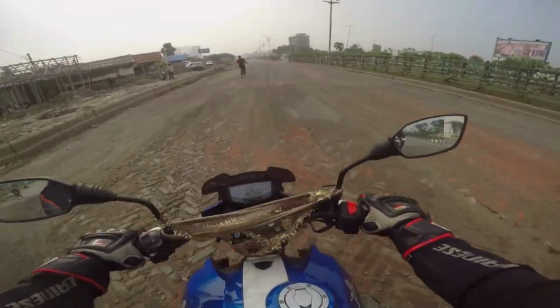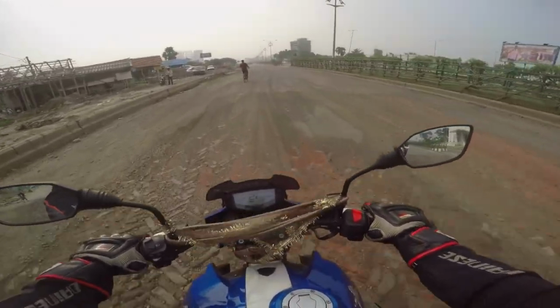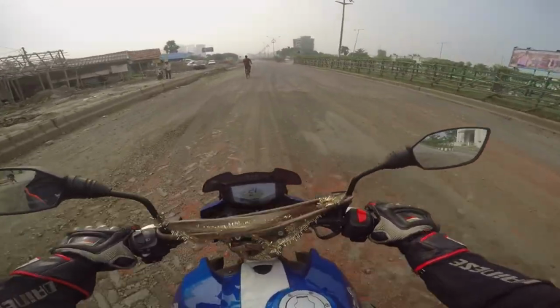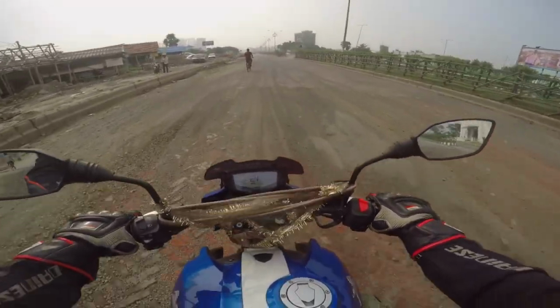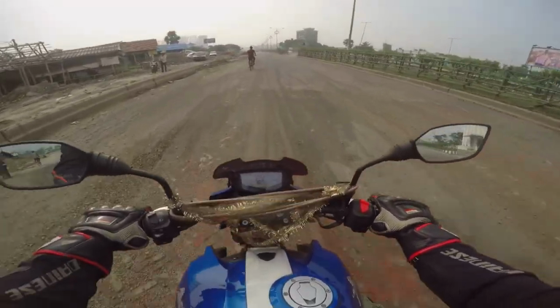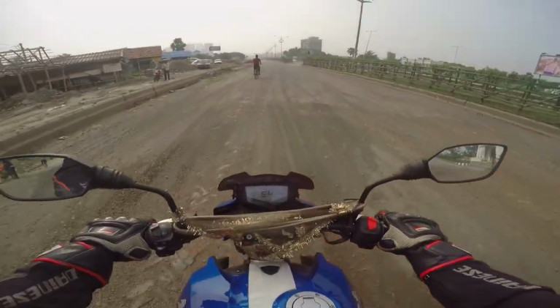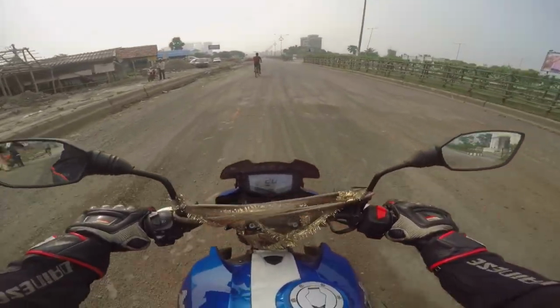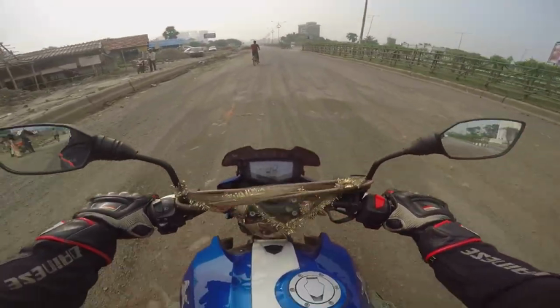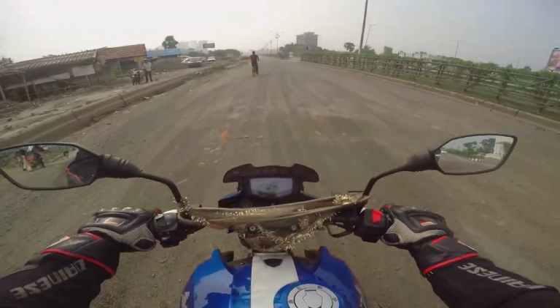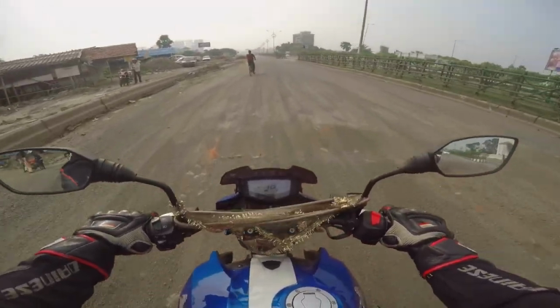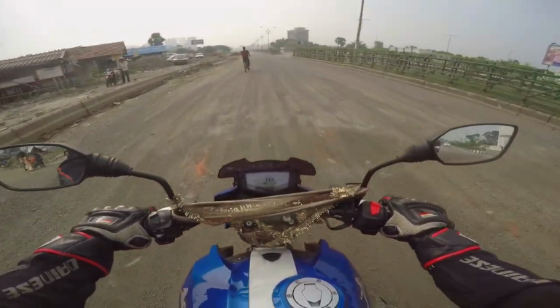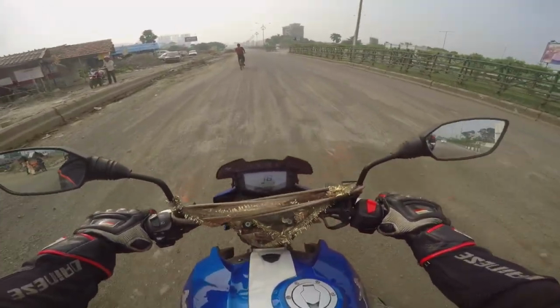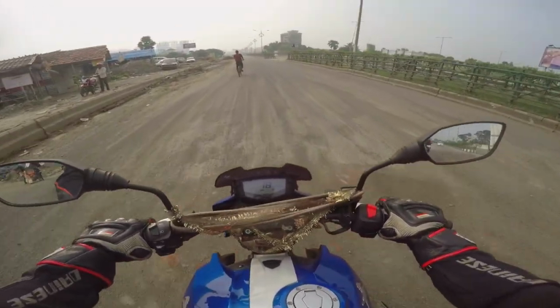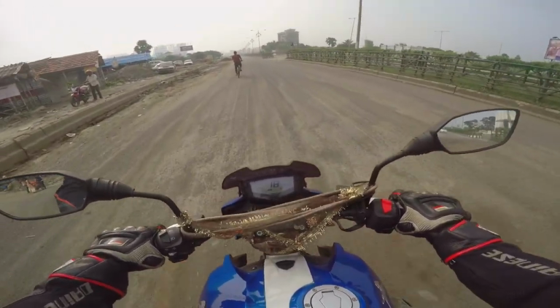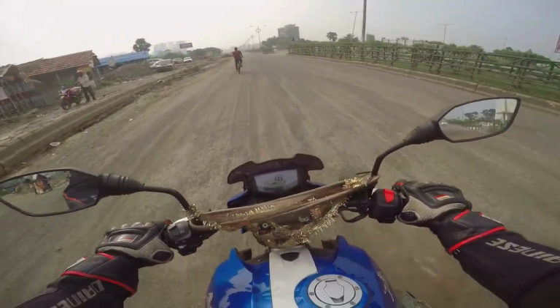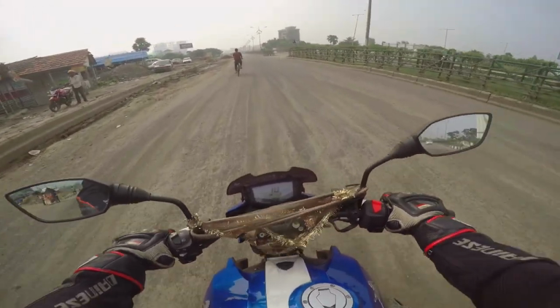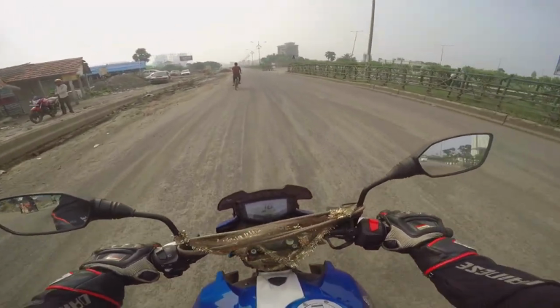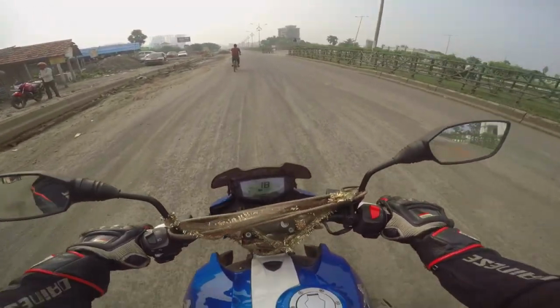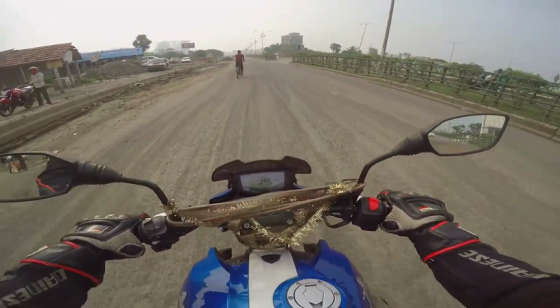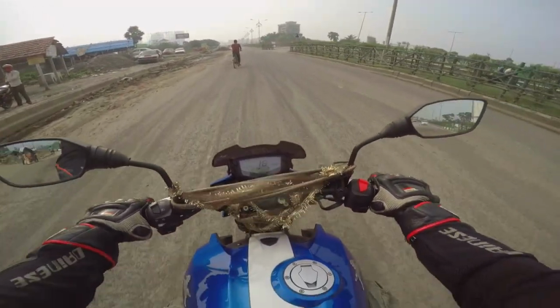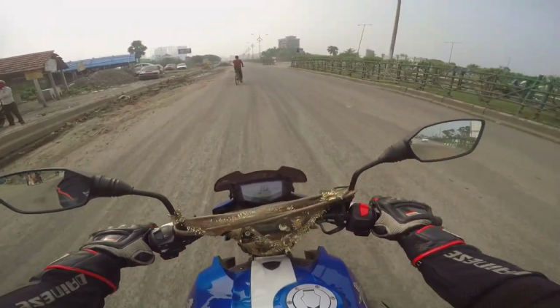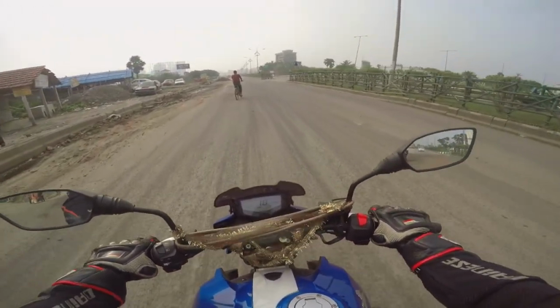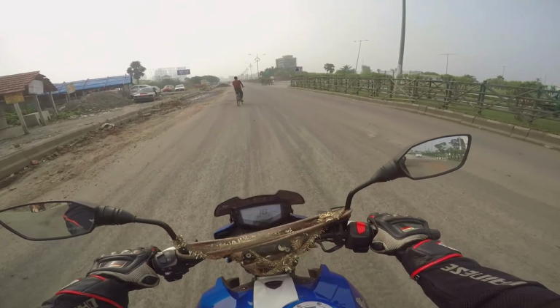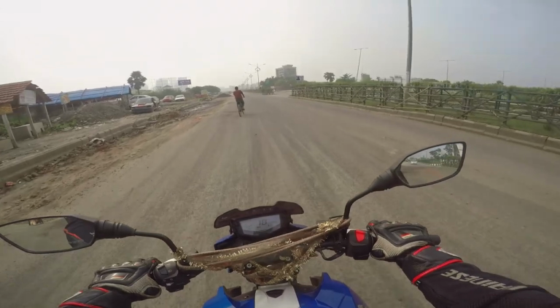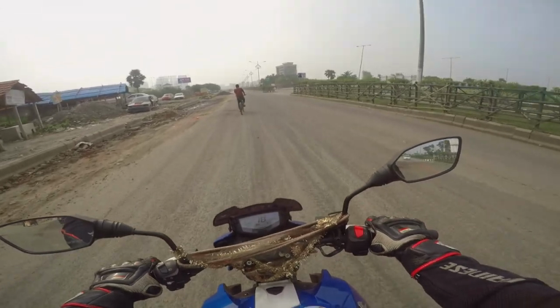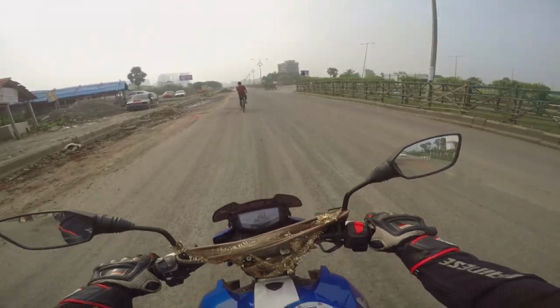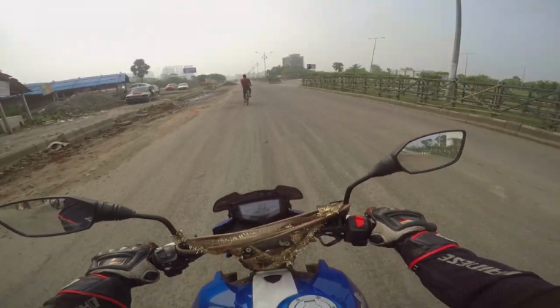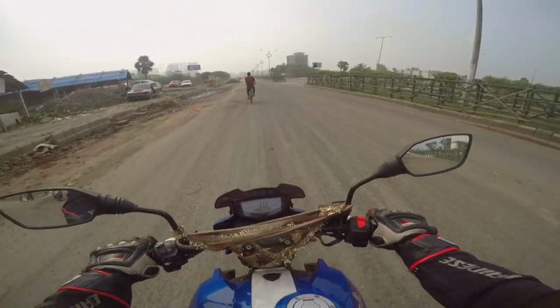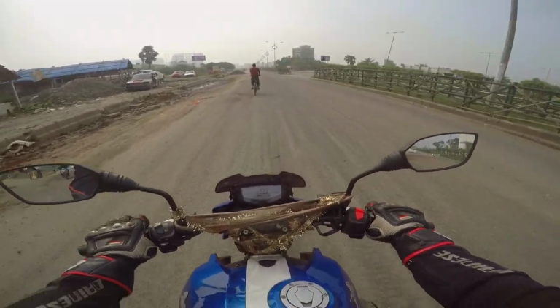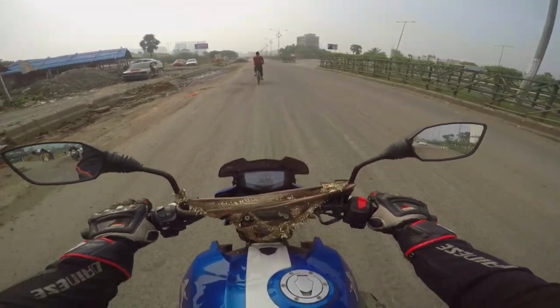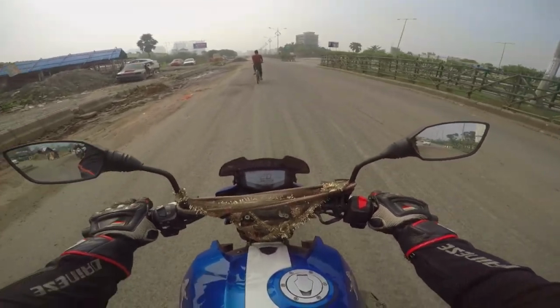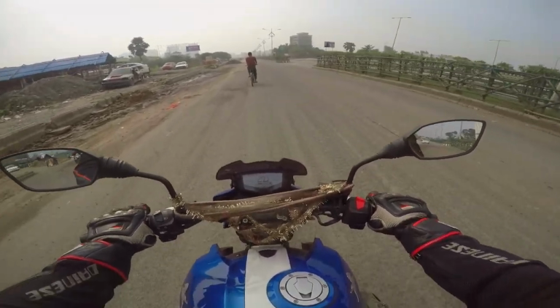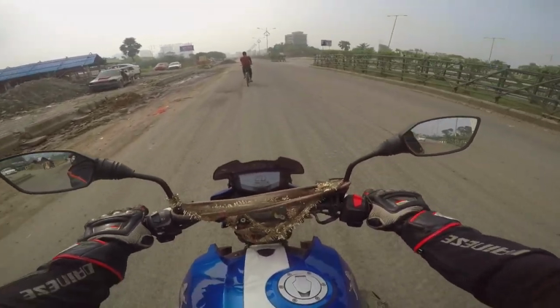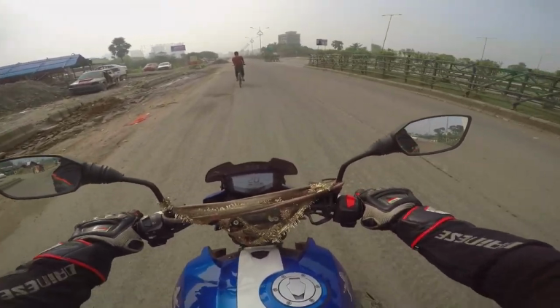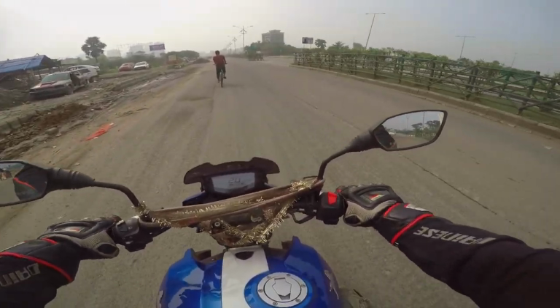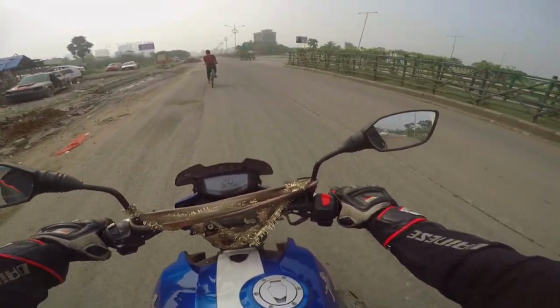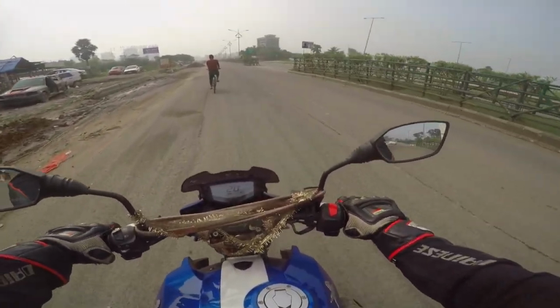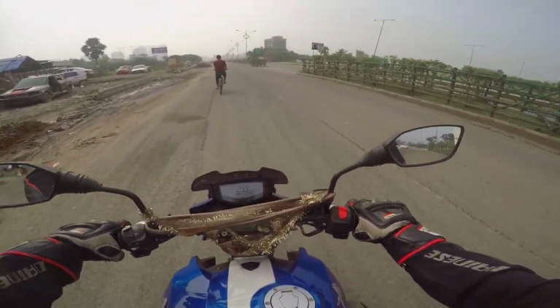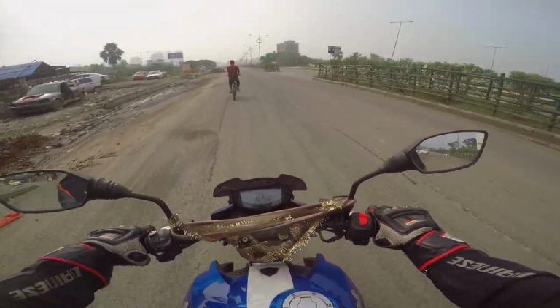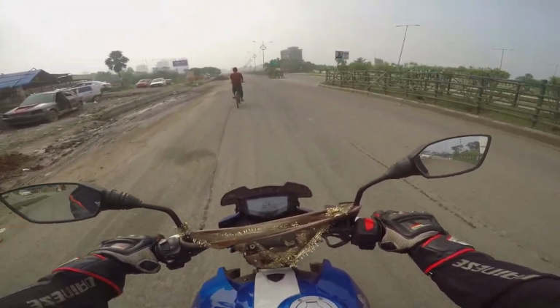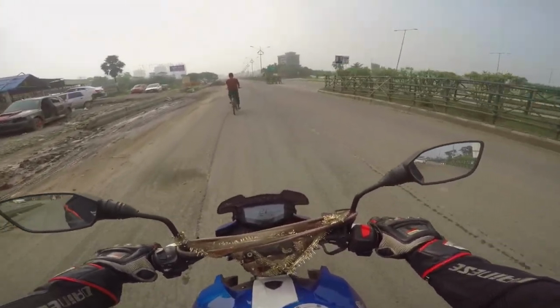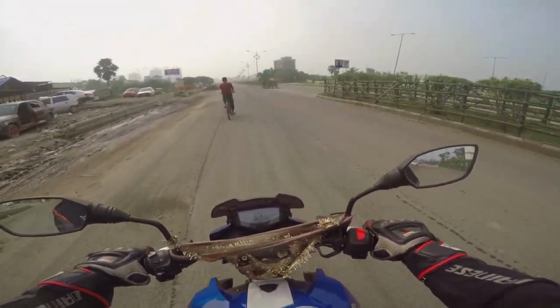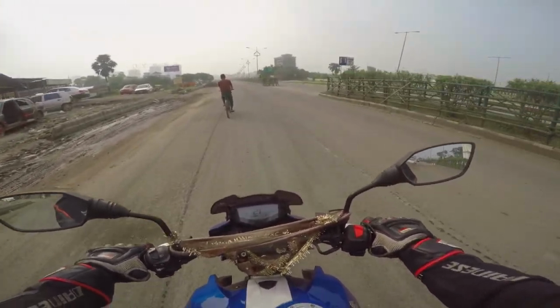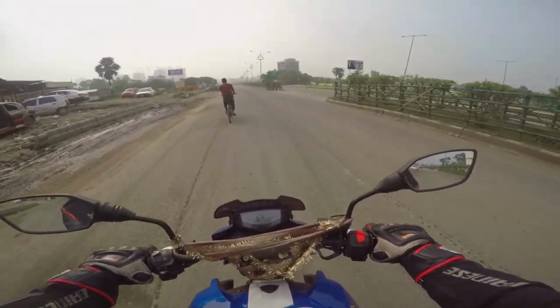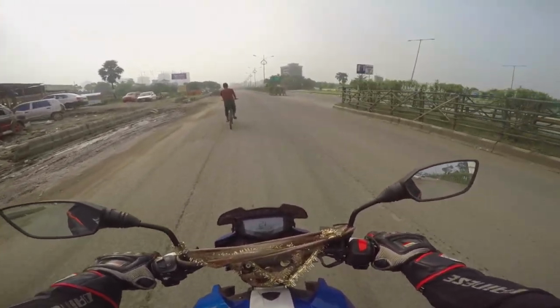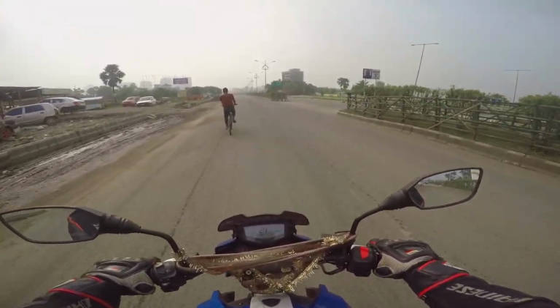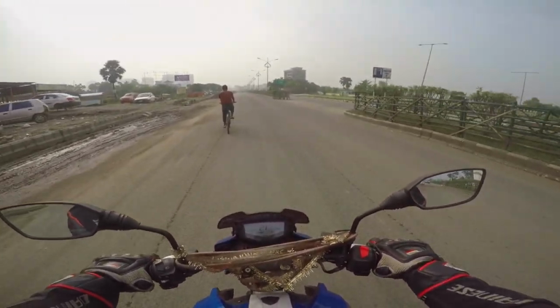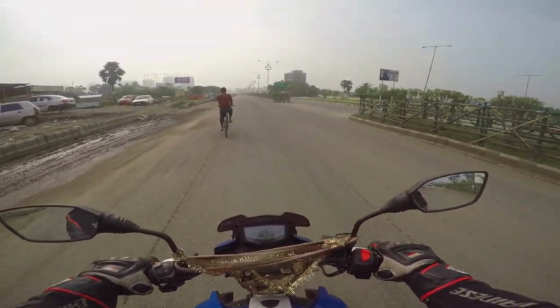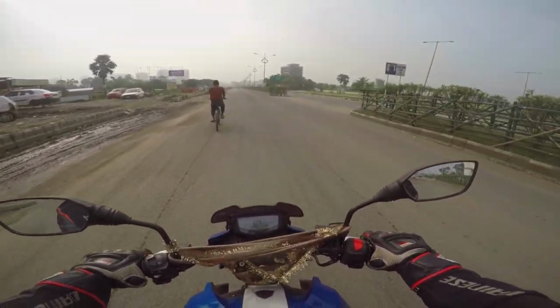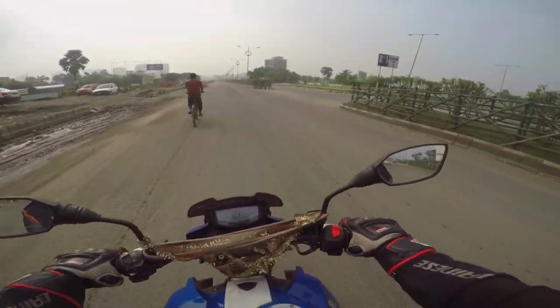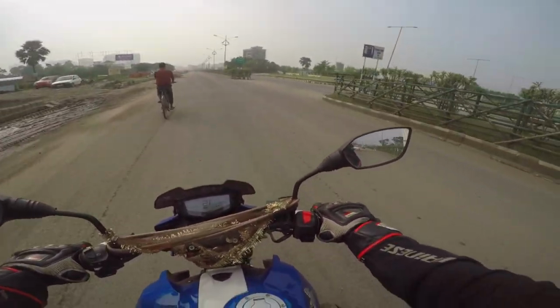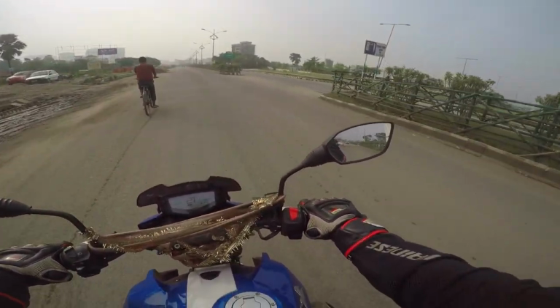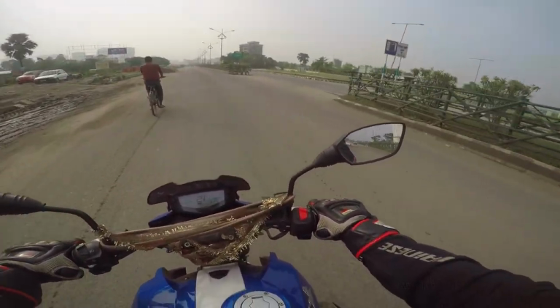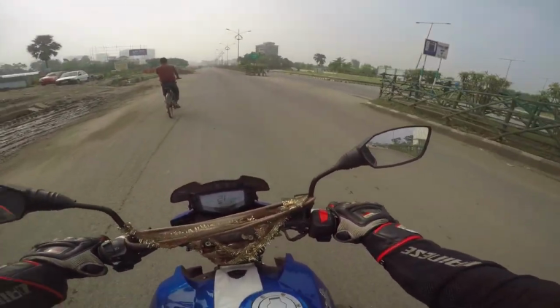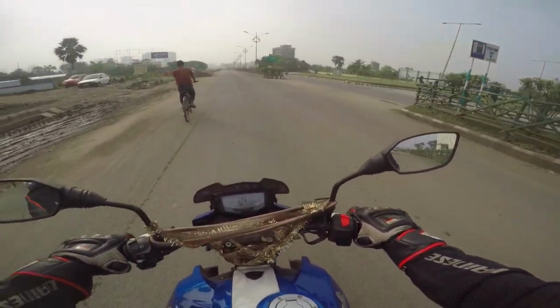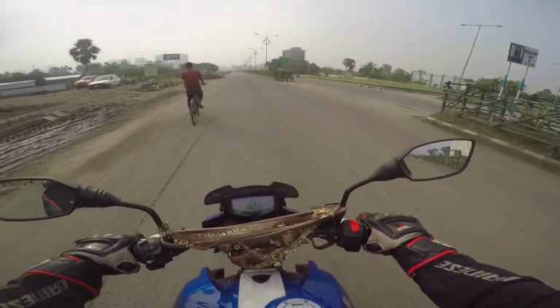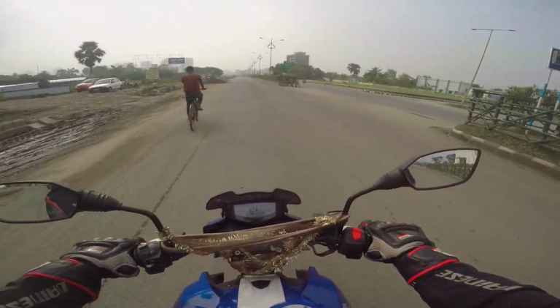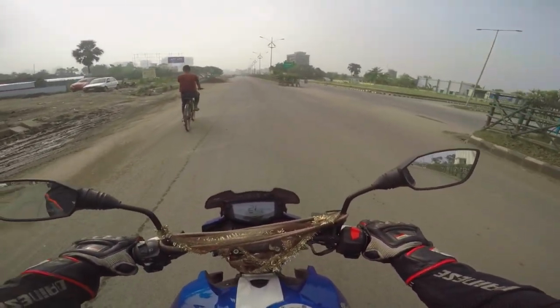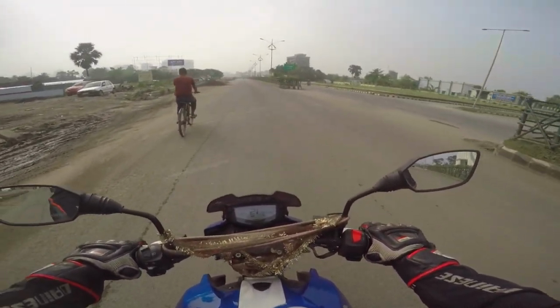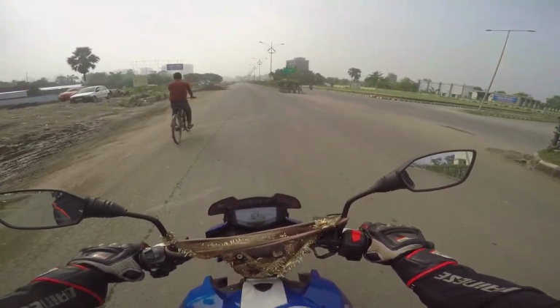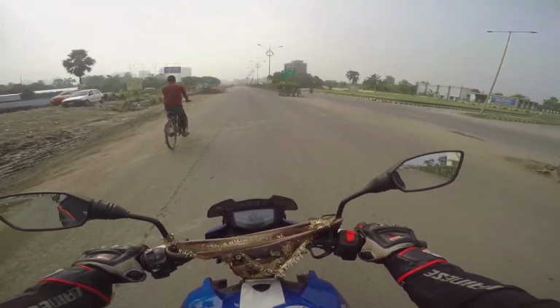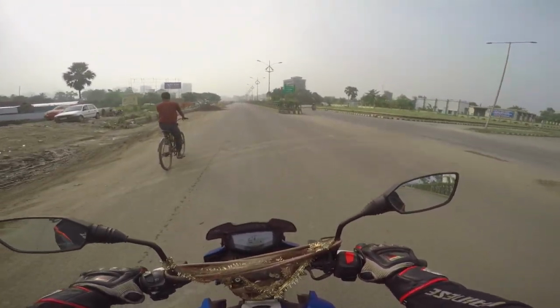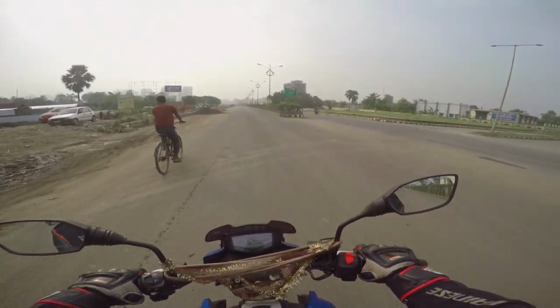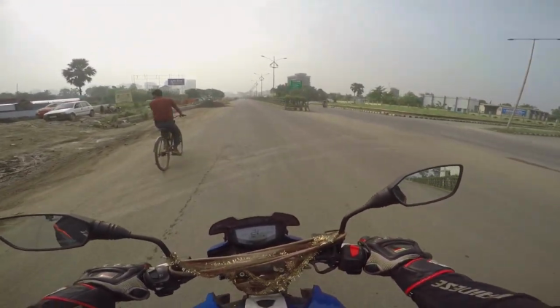On bad roads, it's actually not bad because the suspension is soft, so if any of you were thinking about that aspect, you're fully covered.